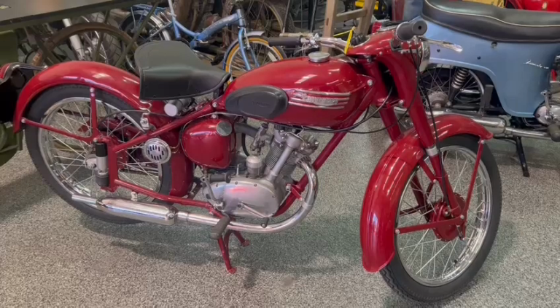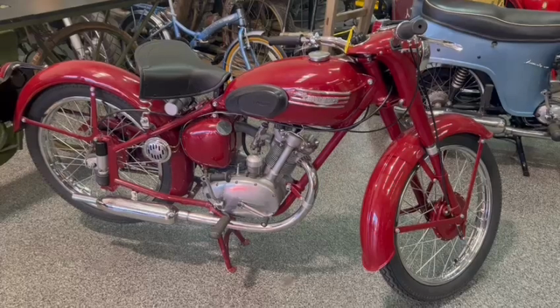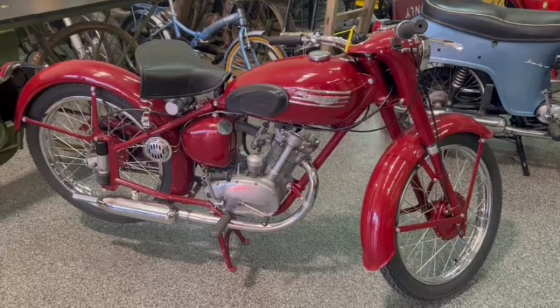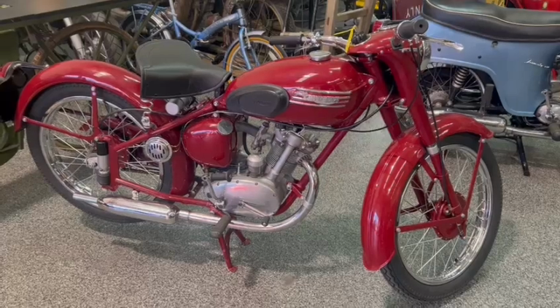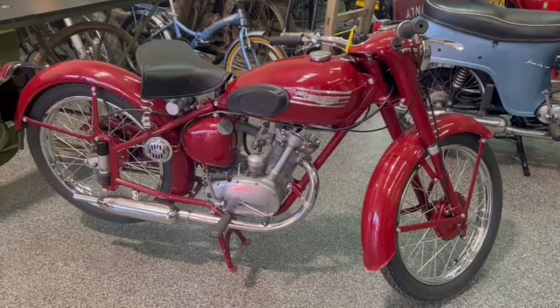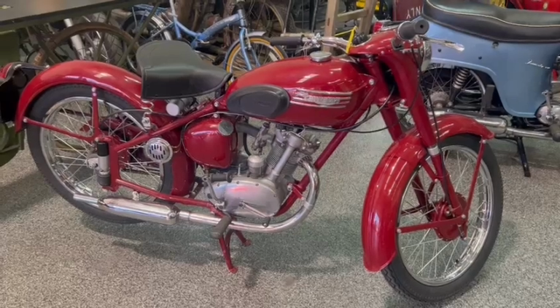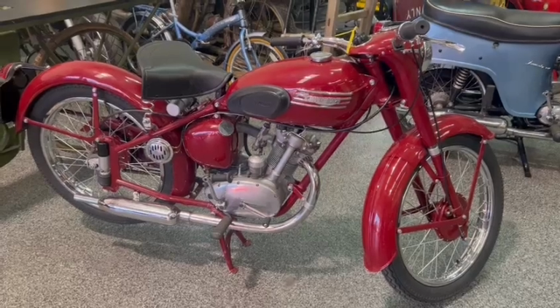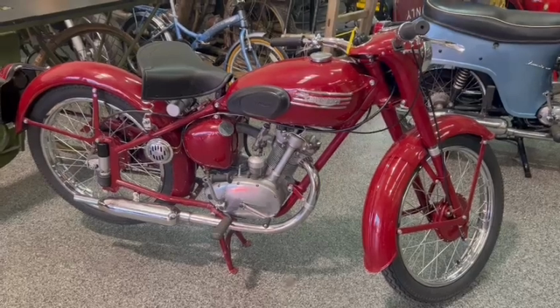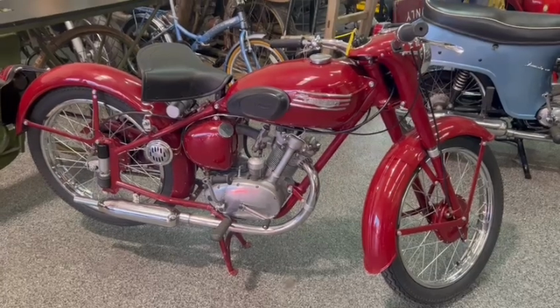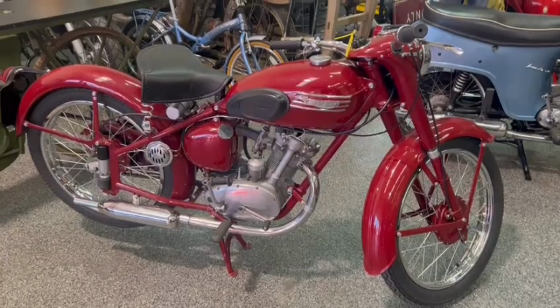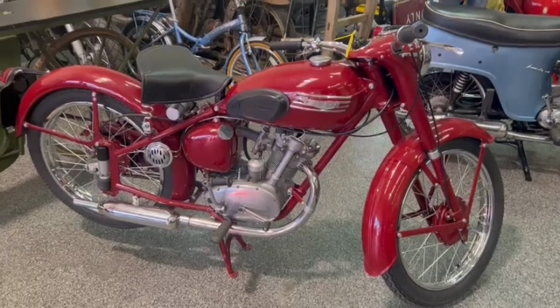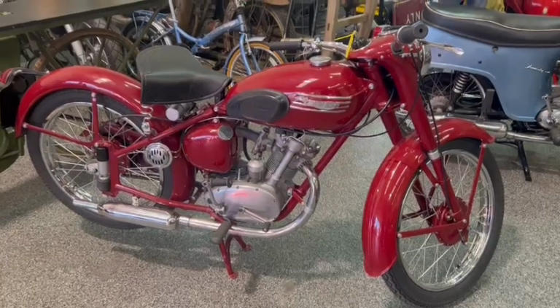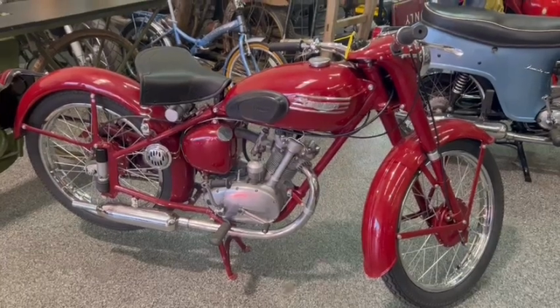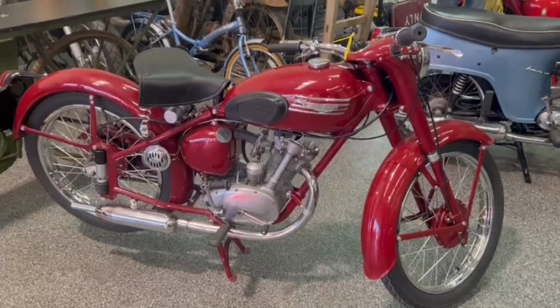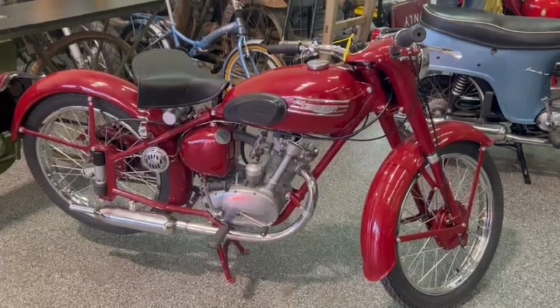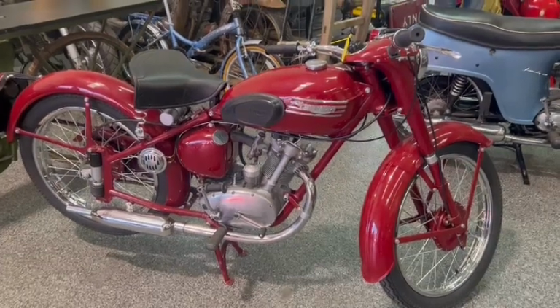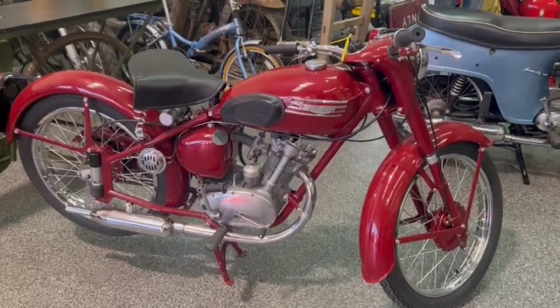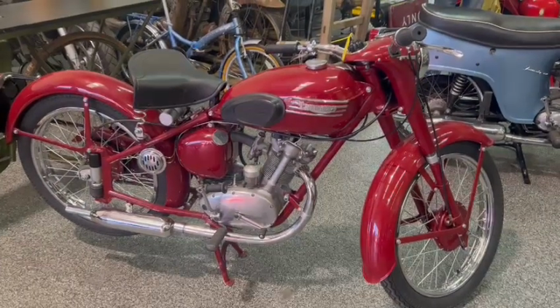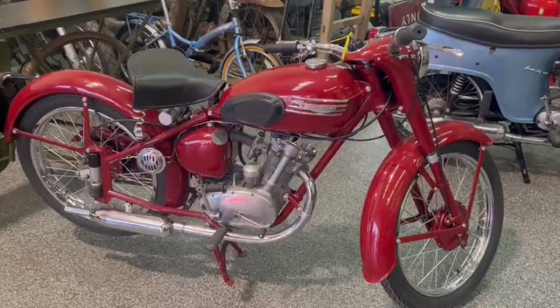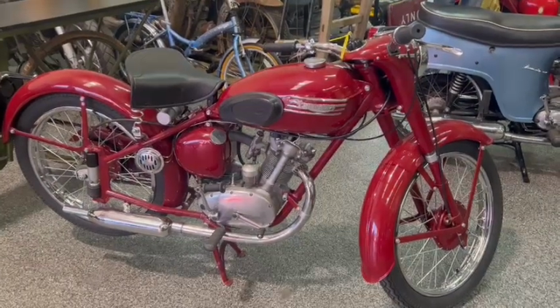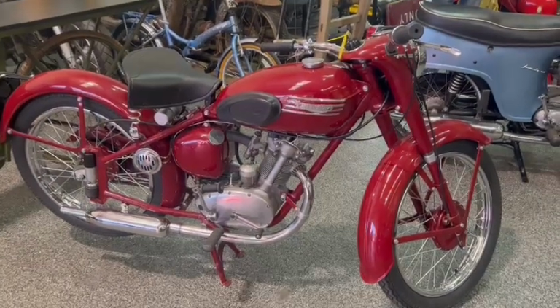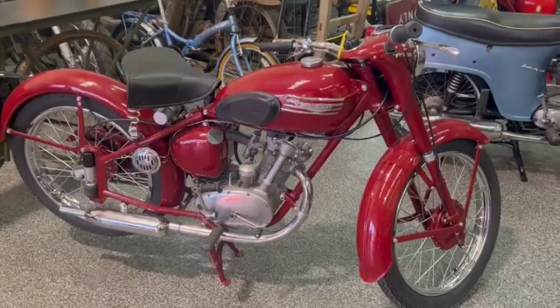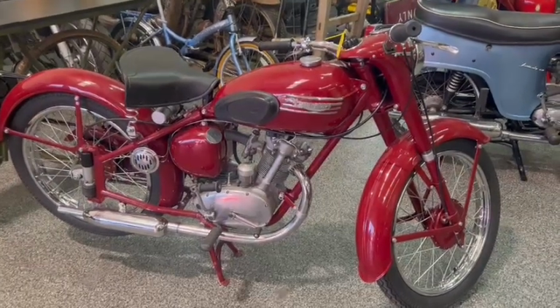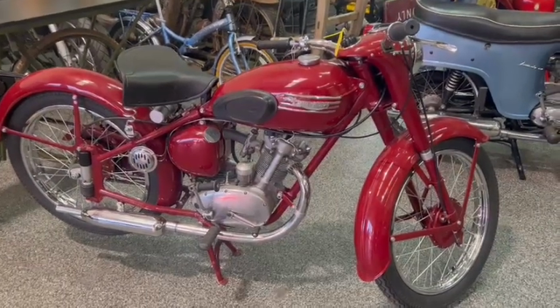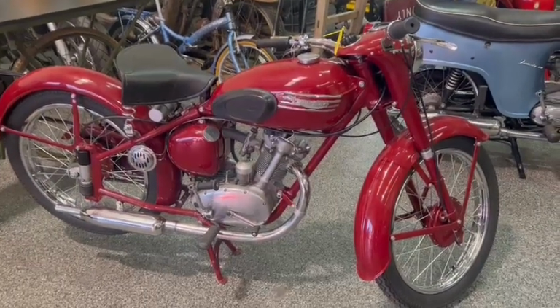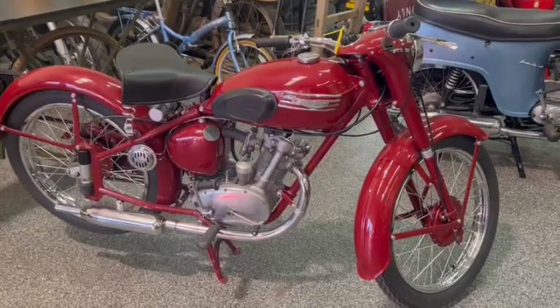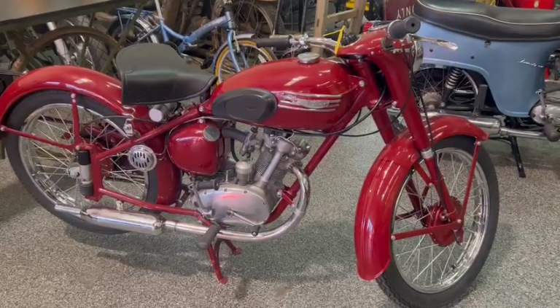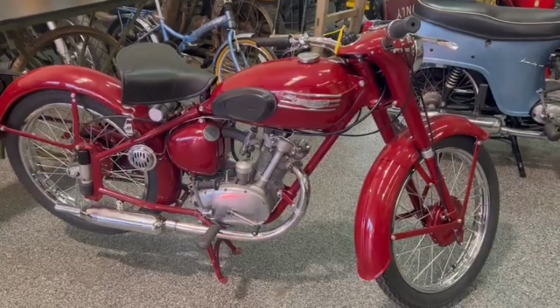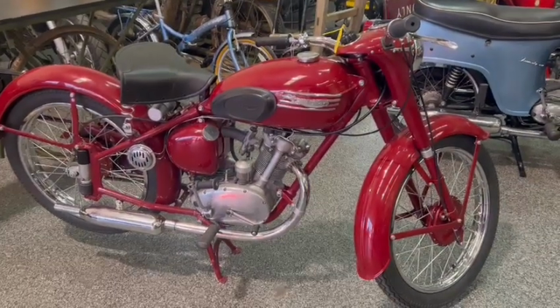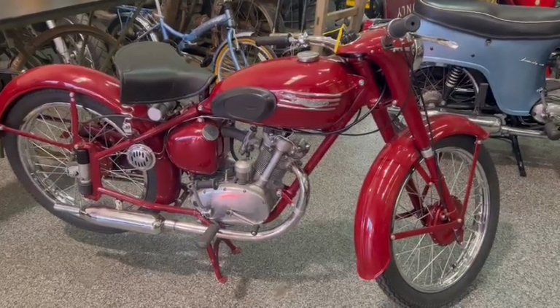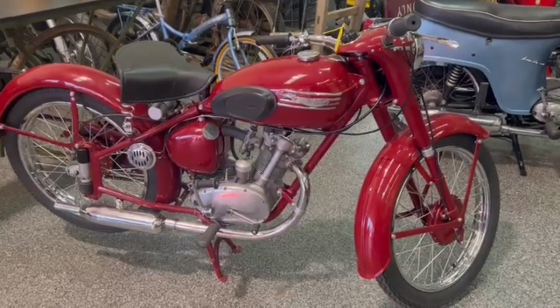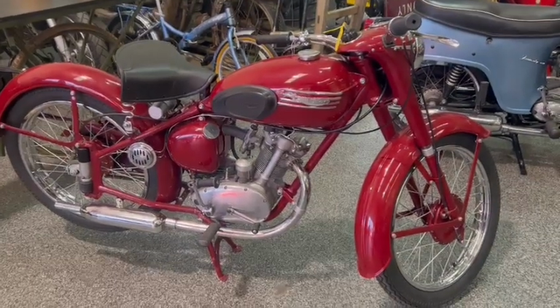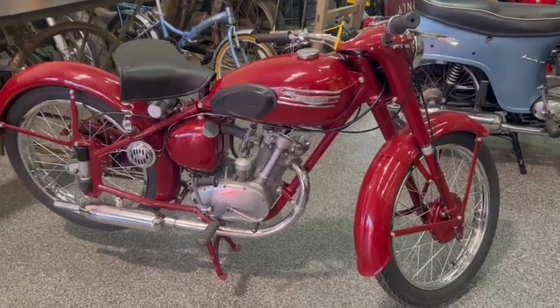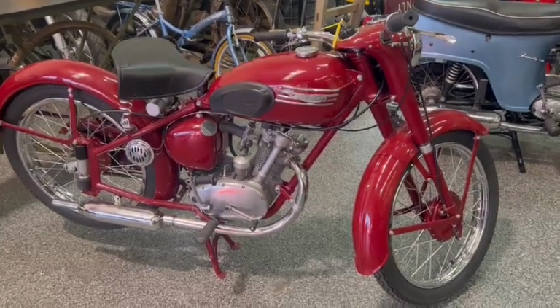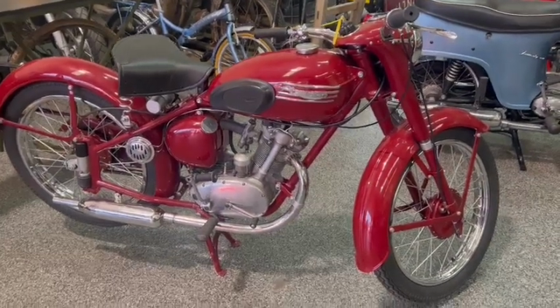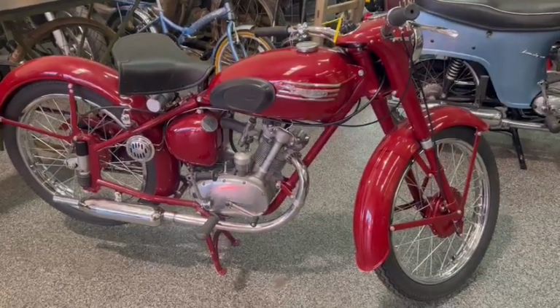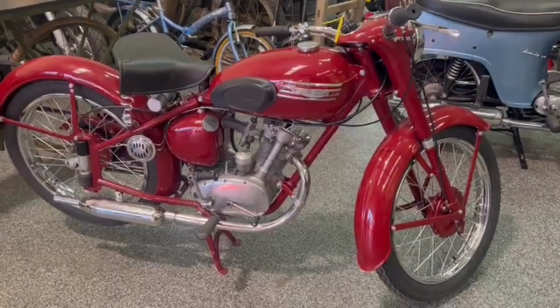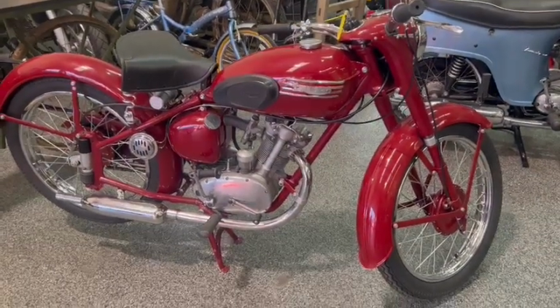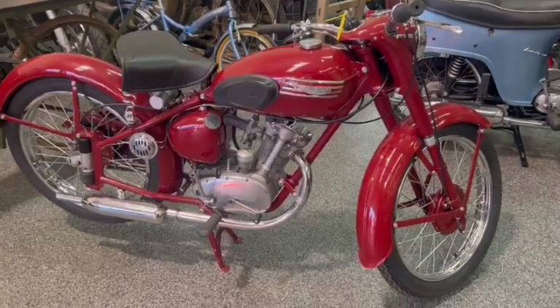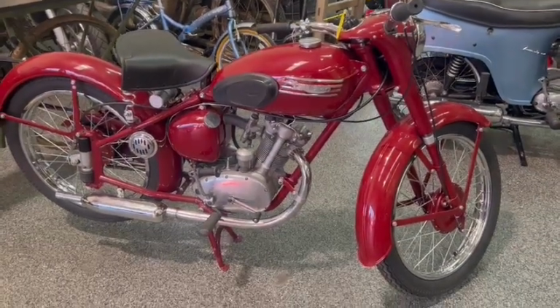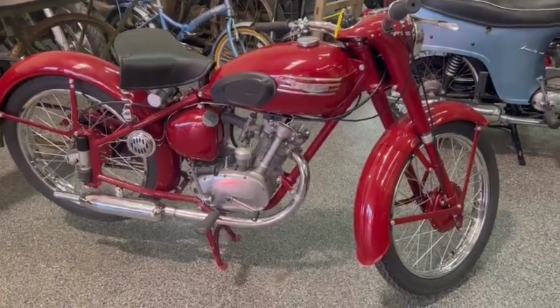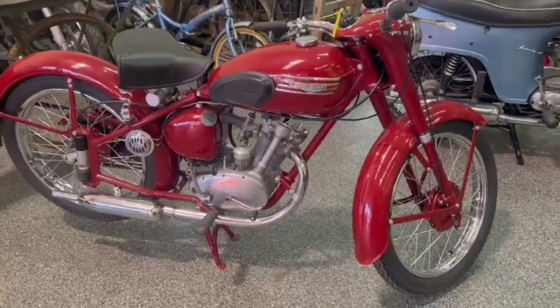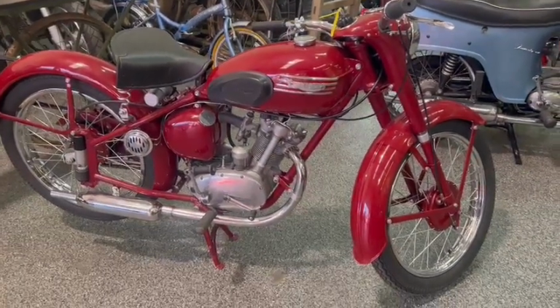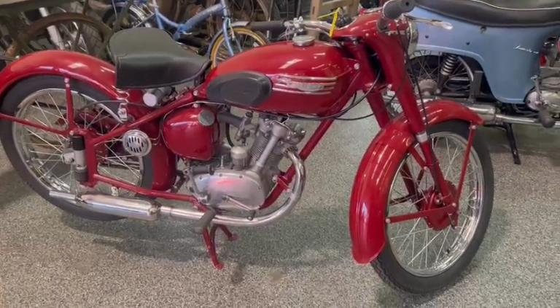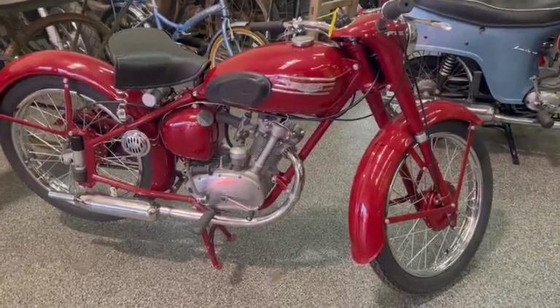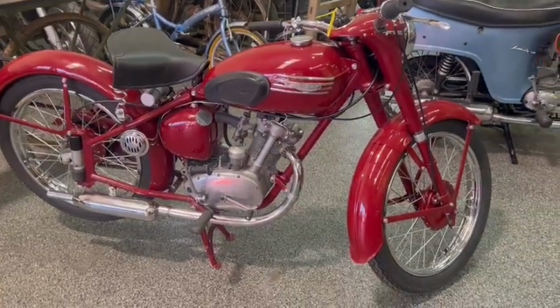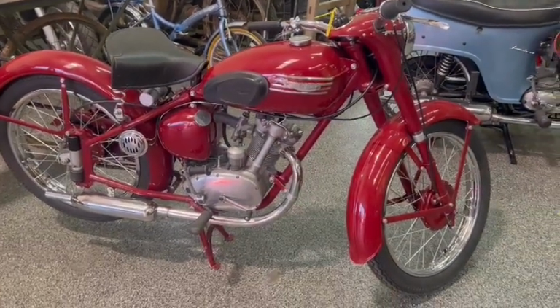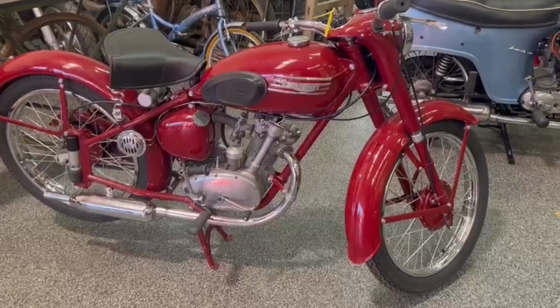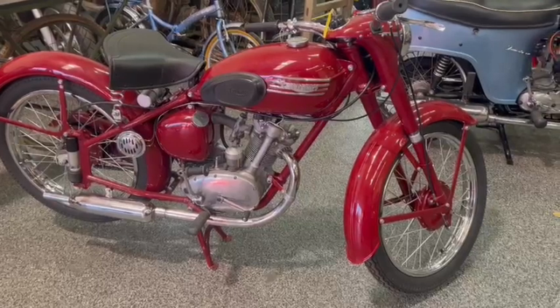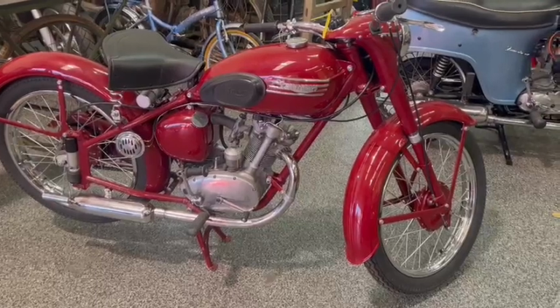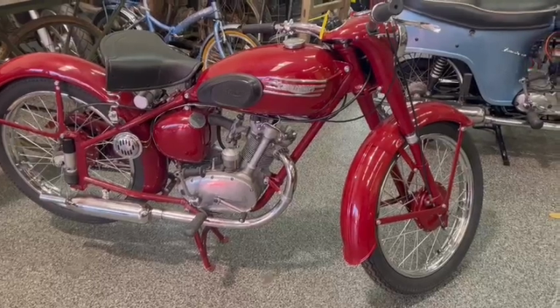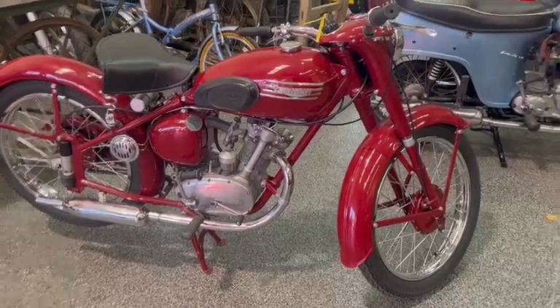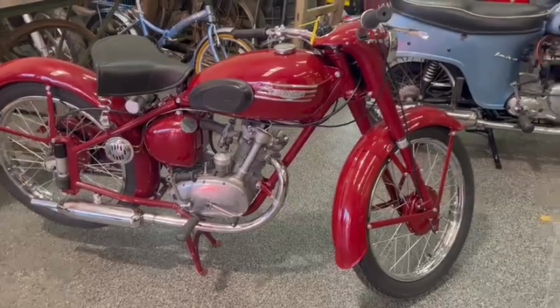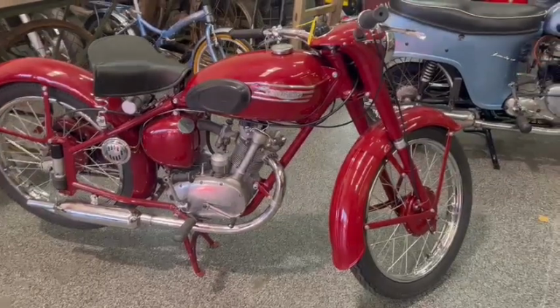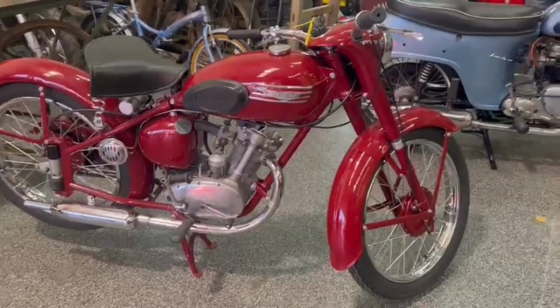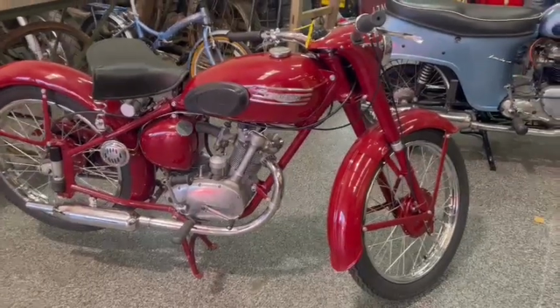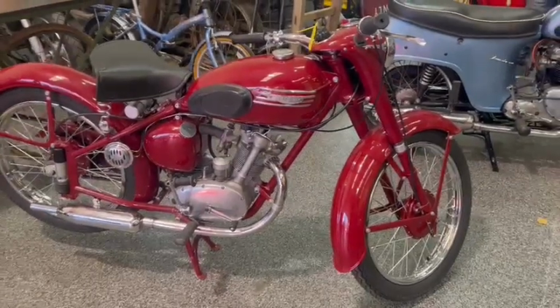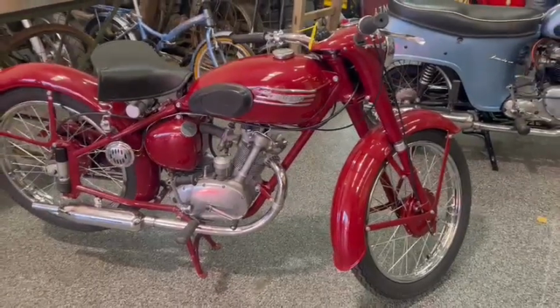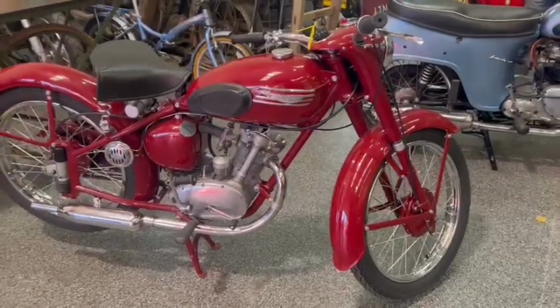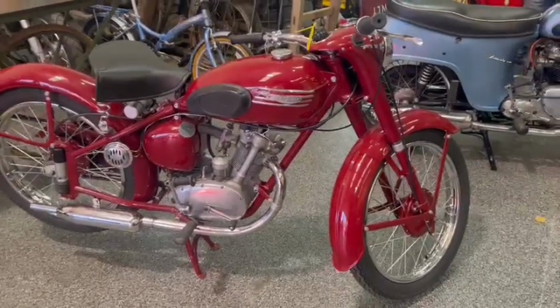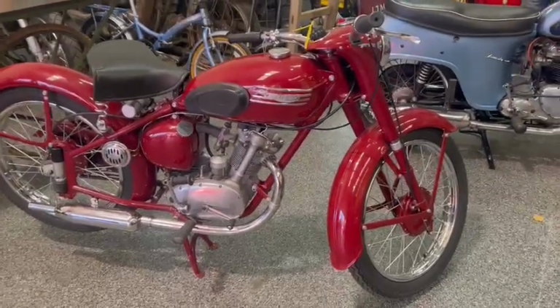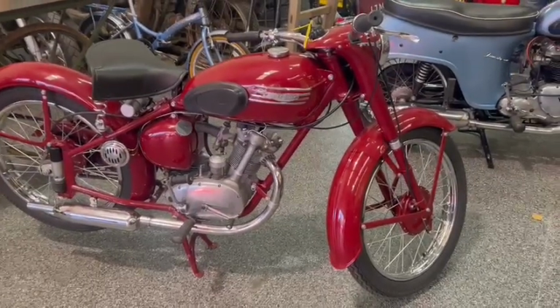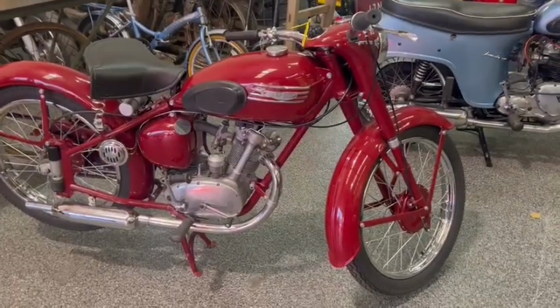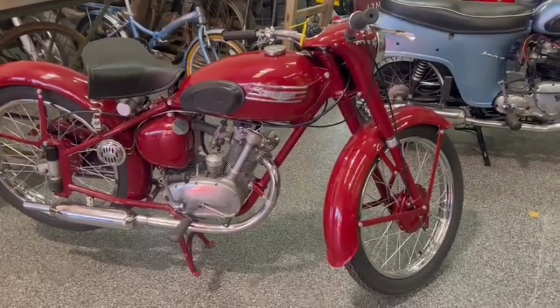Right then guys, the little Triumph — this looks a lovely little bike, just arrived for this December auction, in fact very clean indeed.